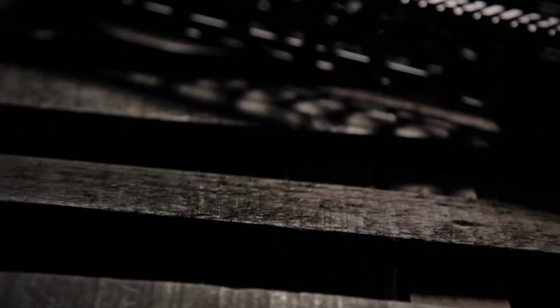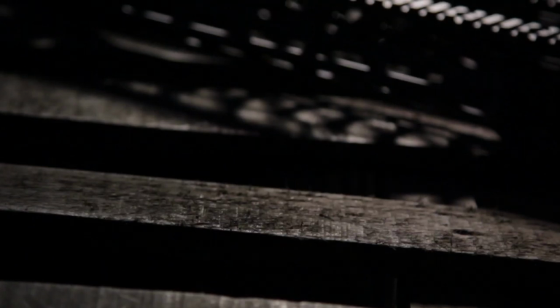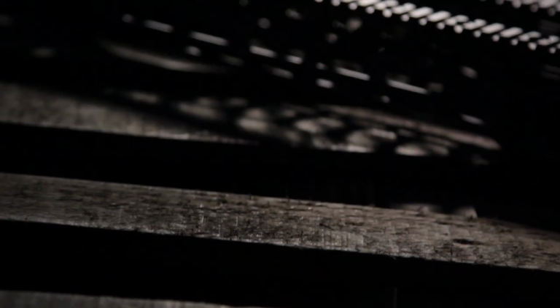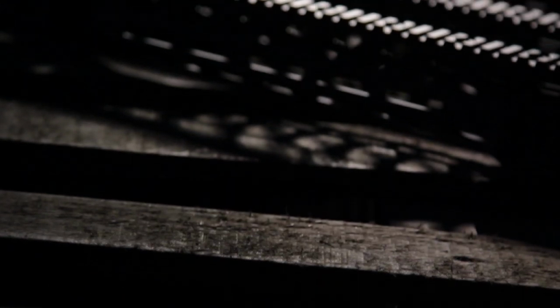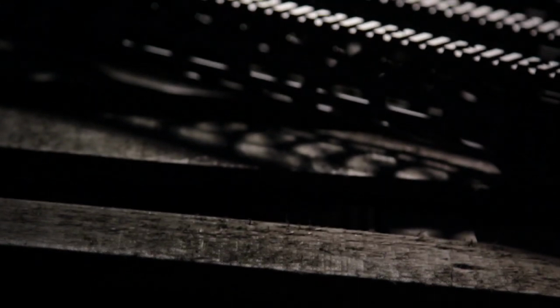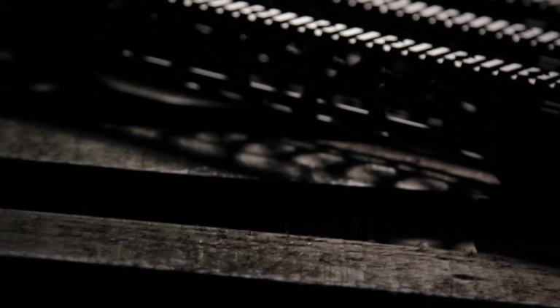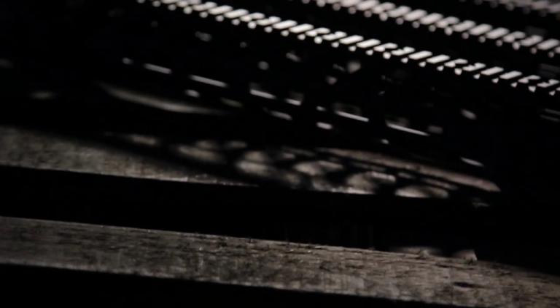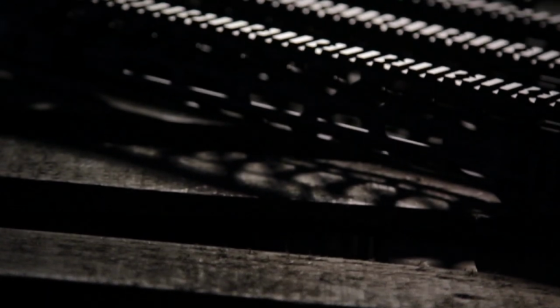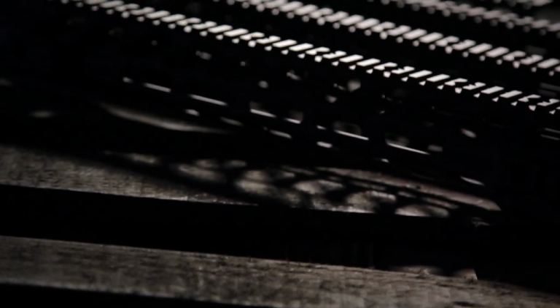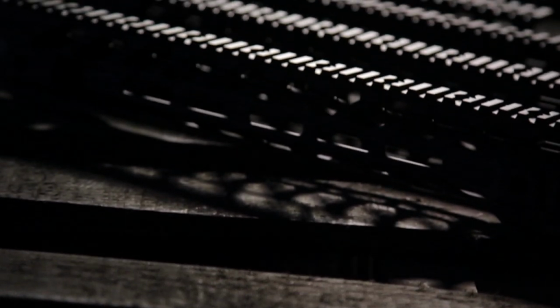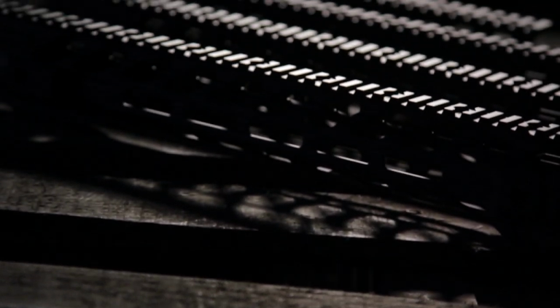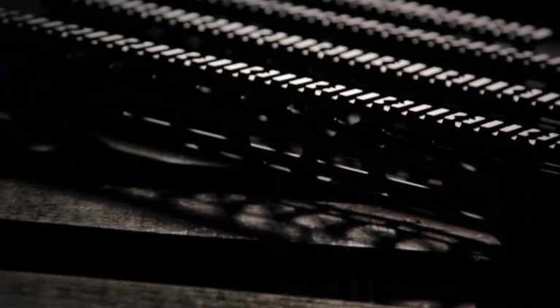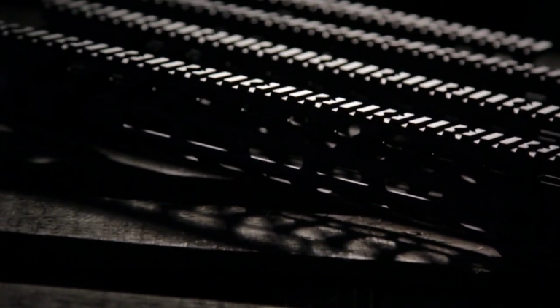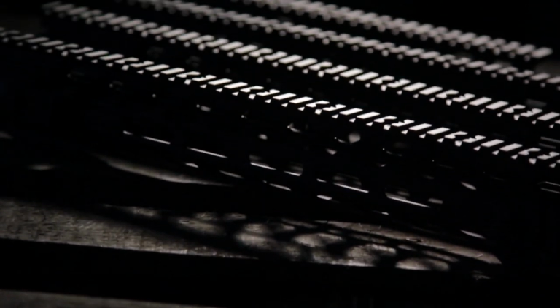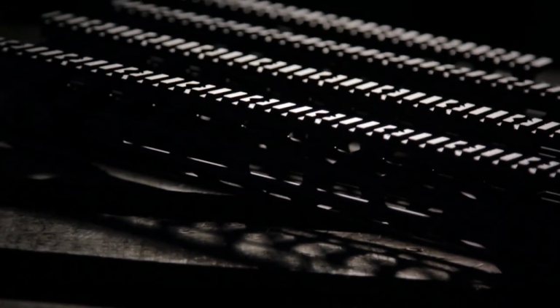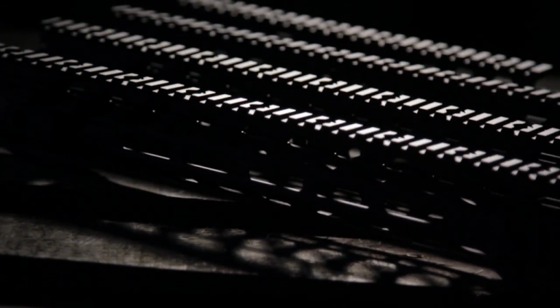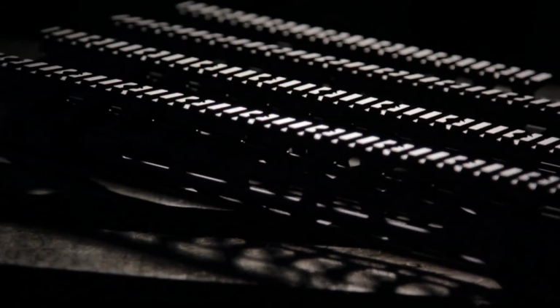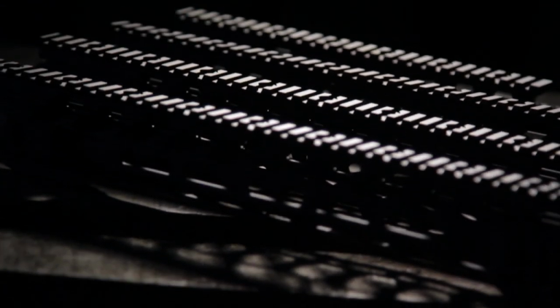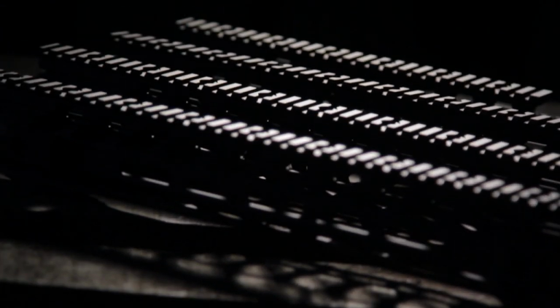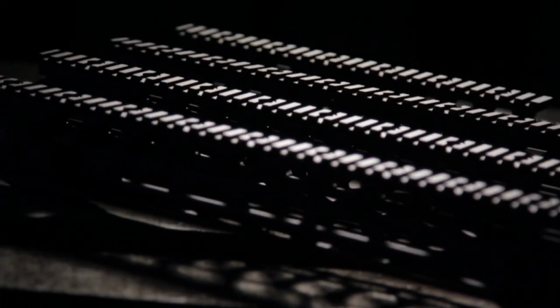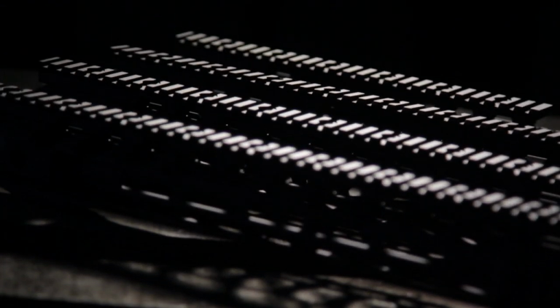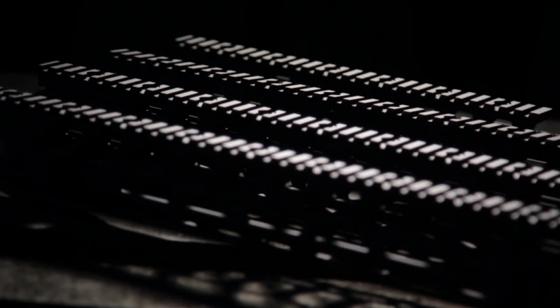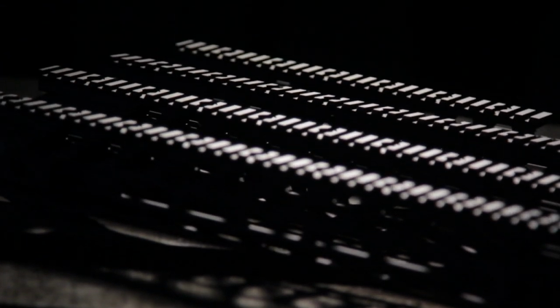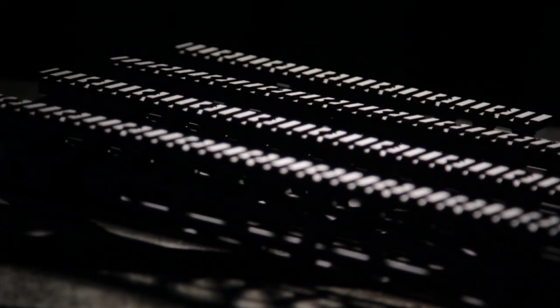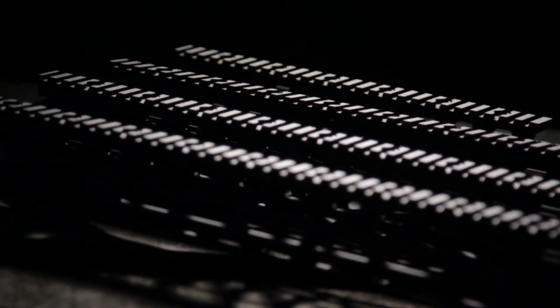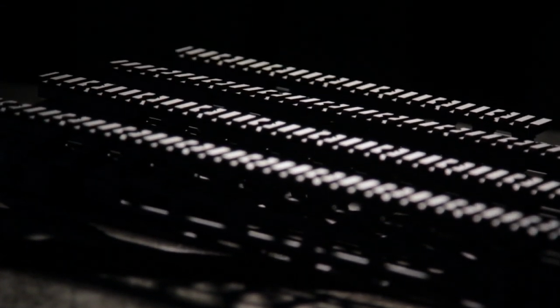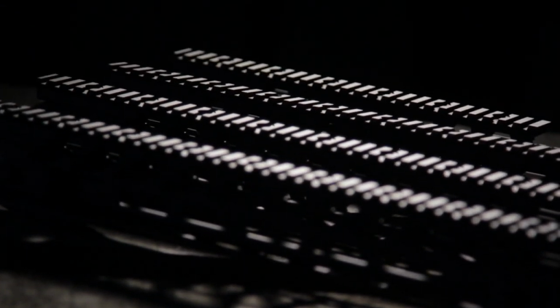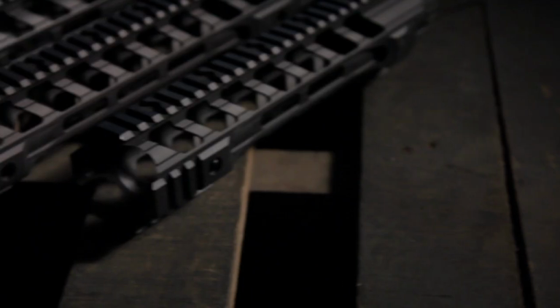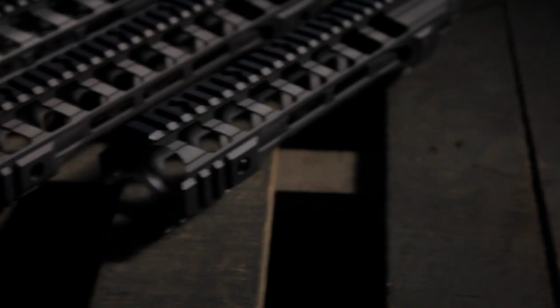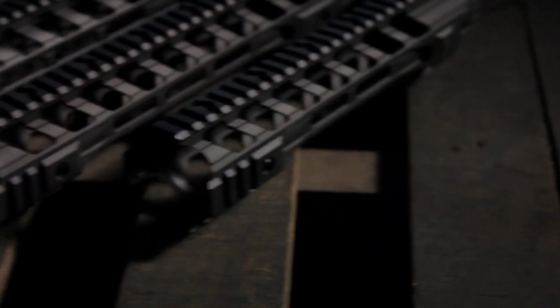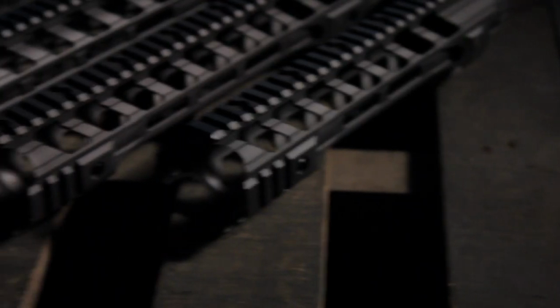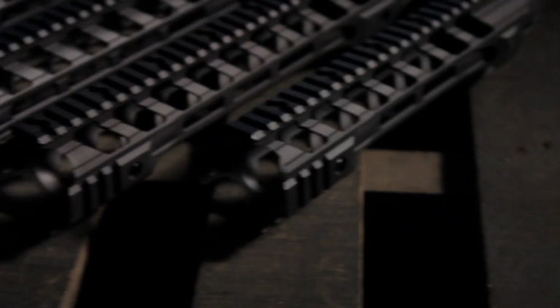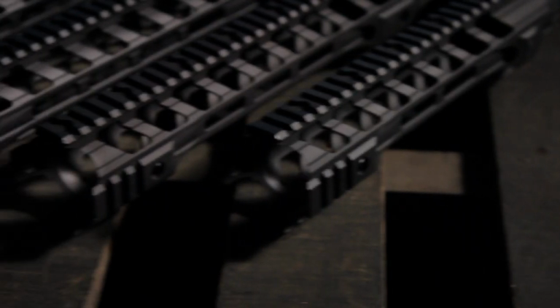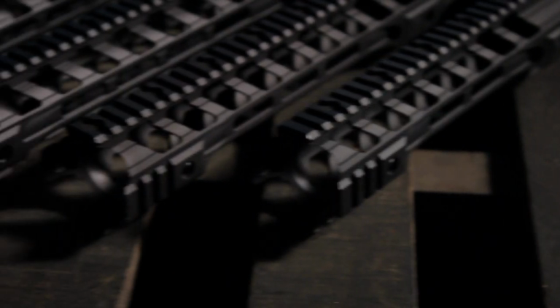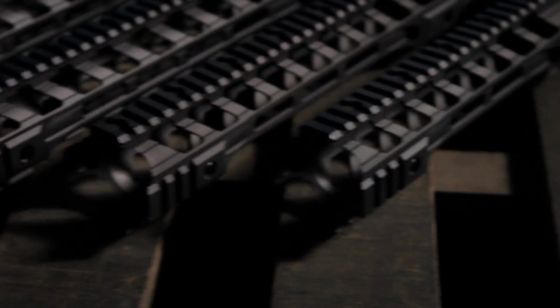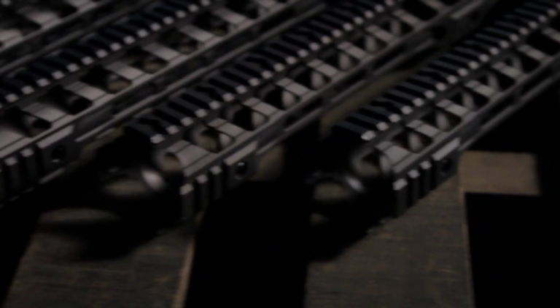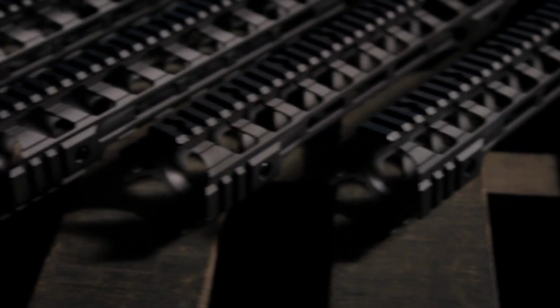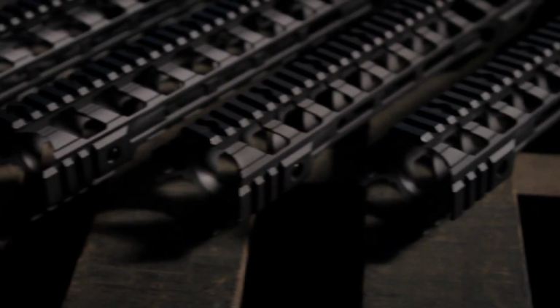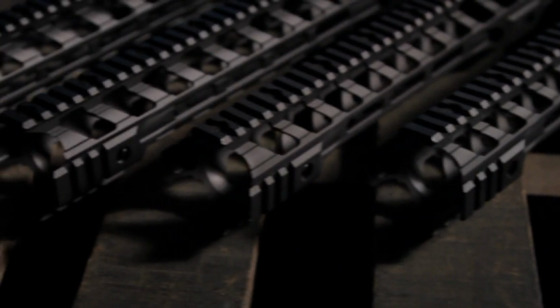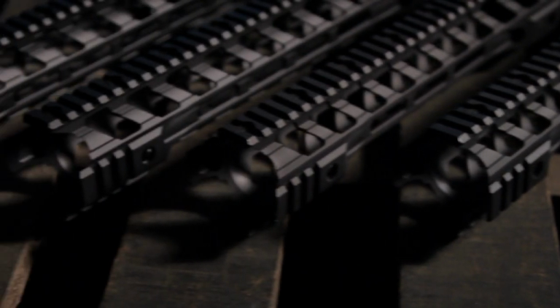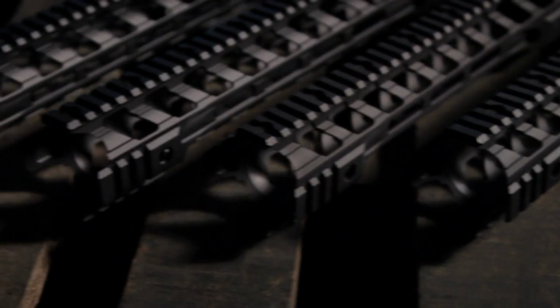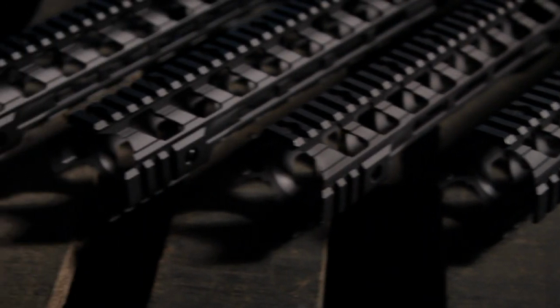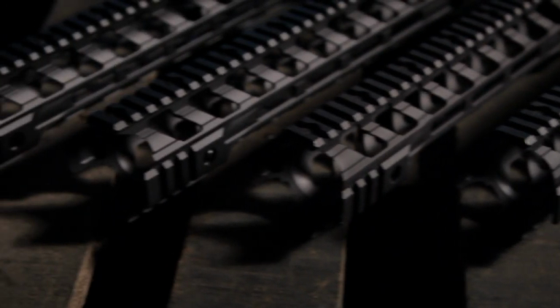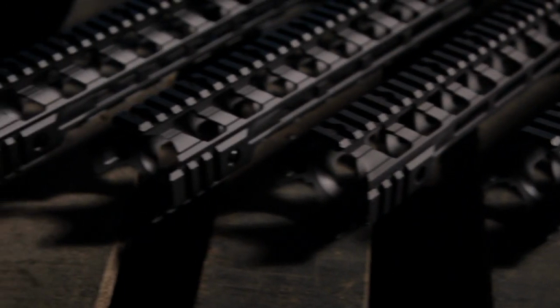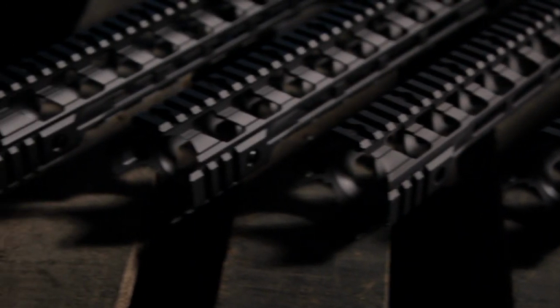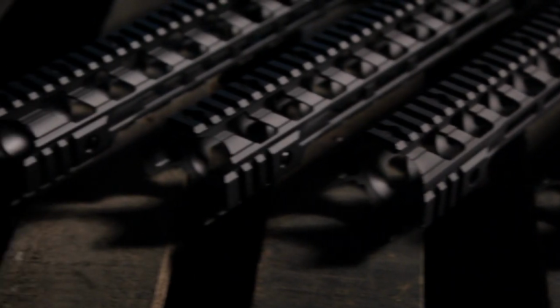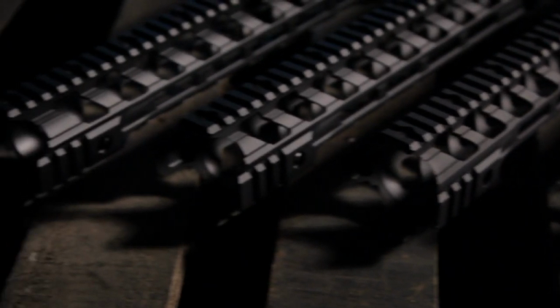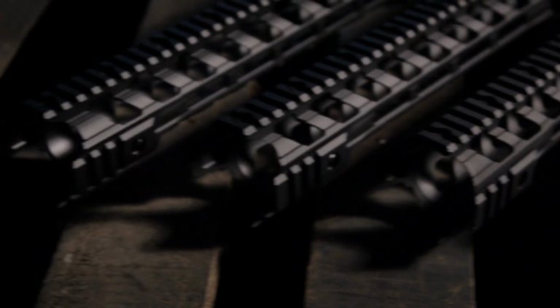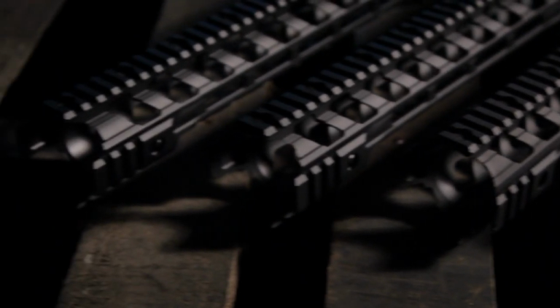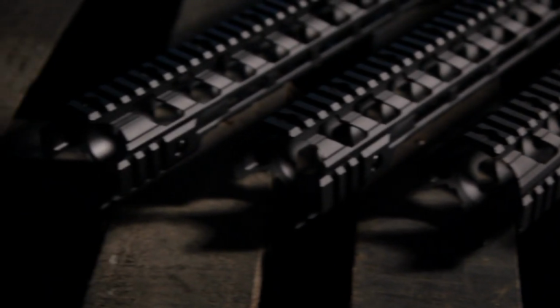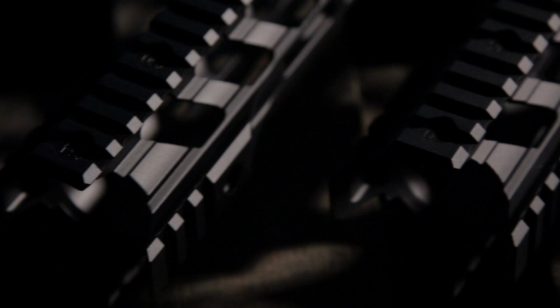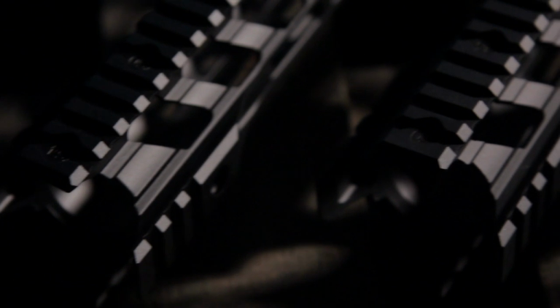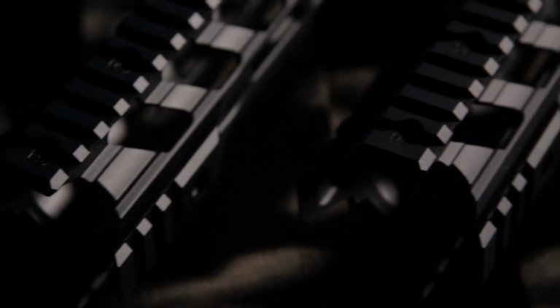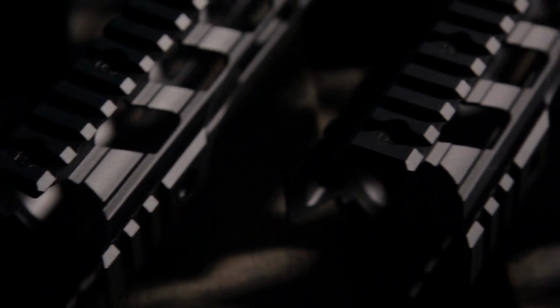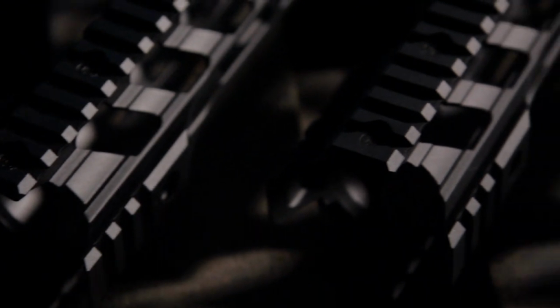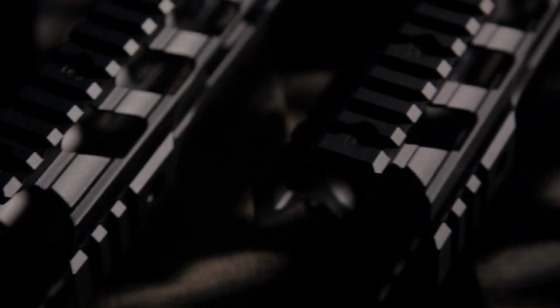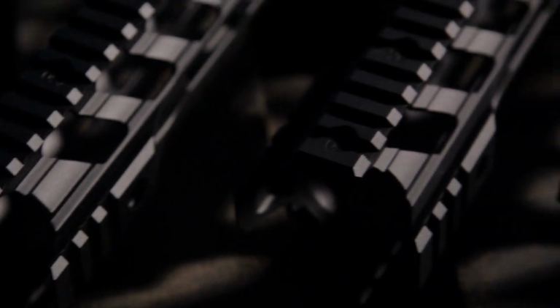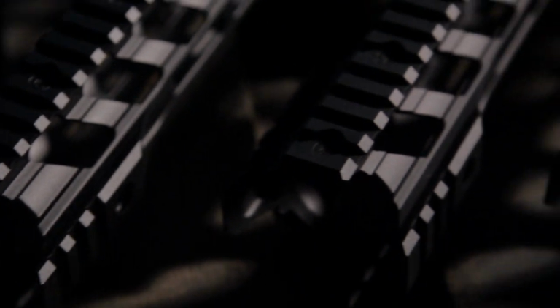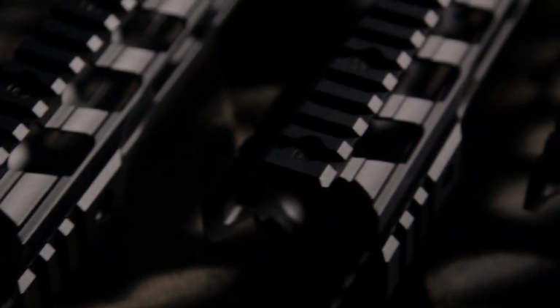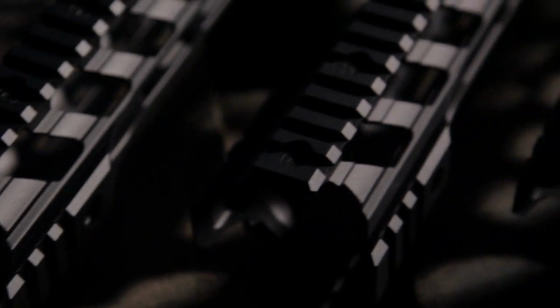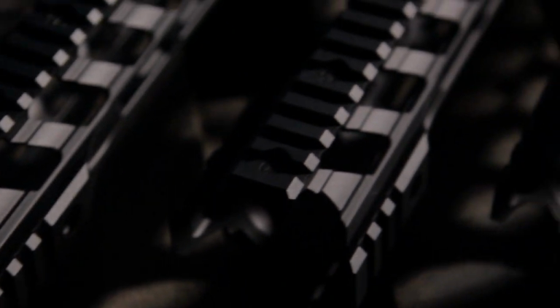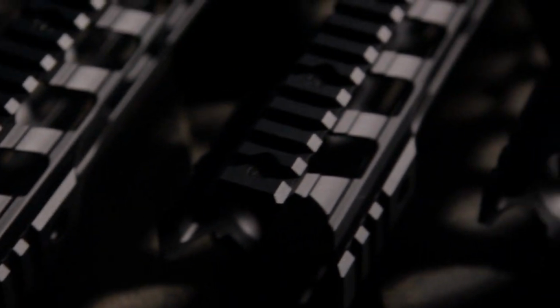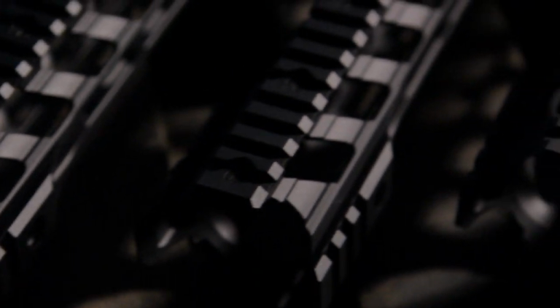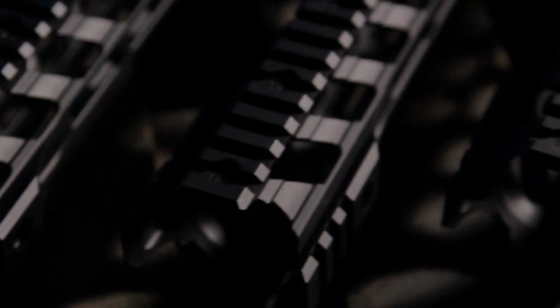The RWA Fortis Night Rail. Light in weight, slick in design, aggressive in nature.